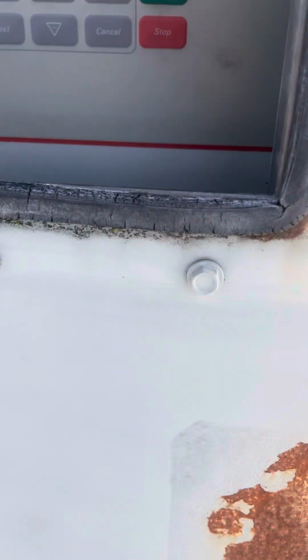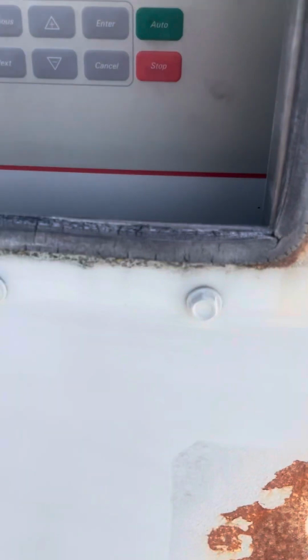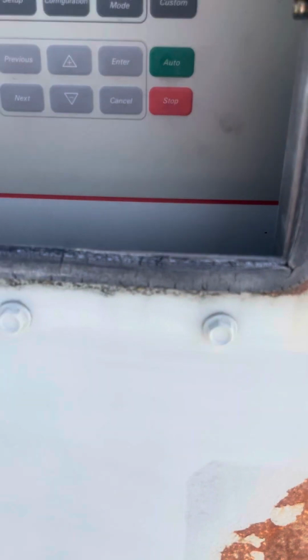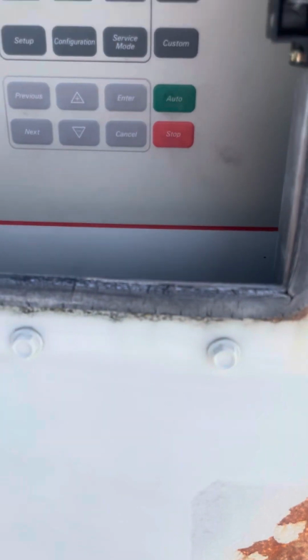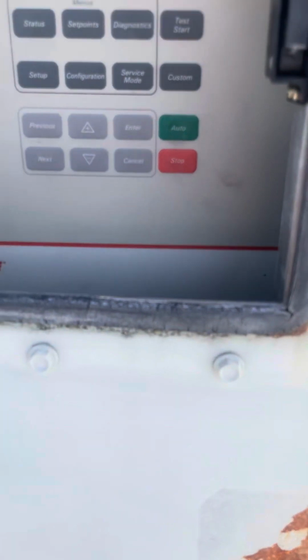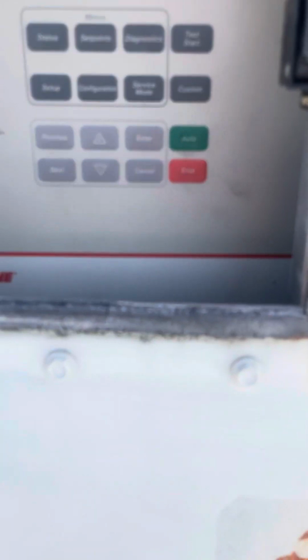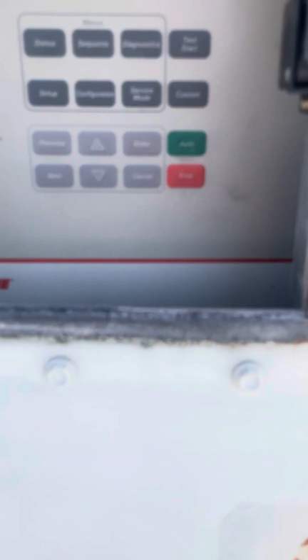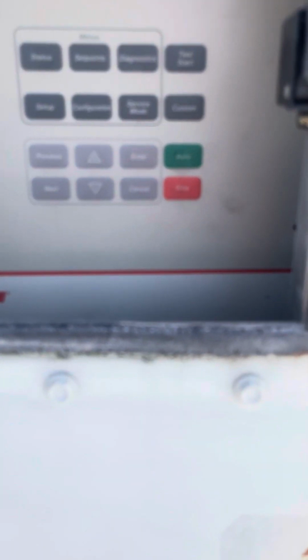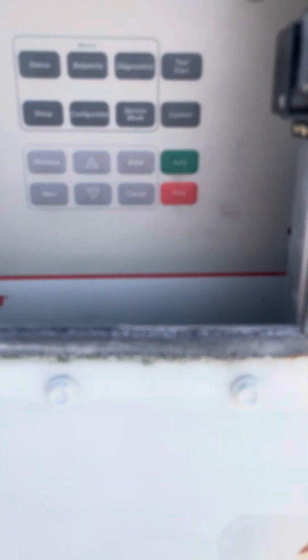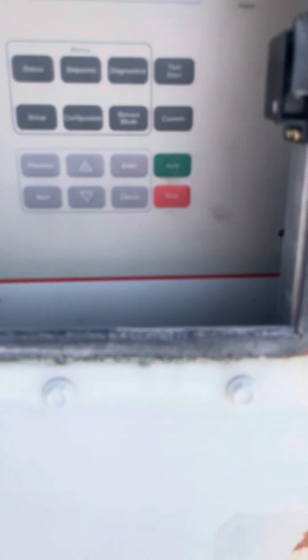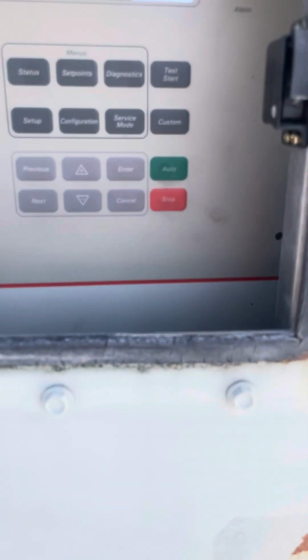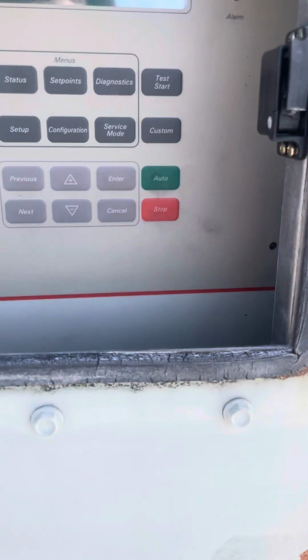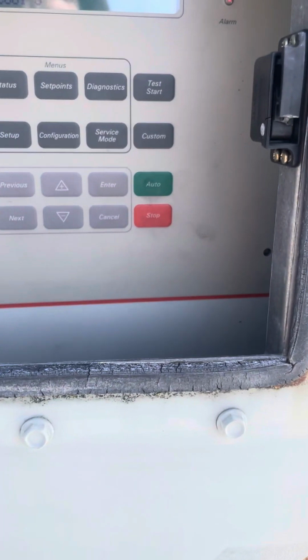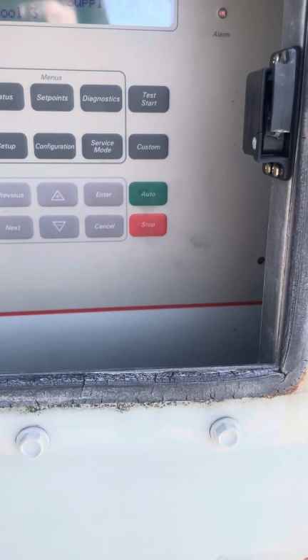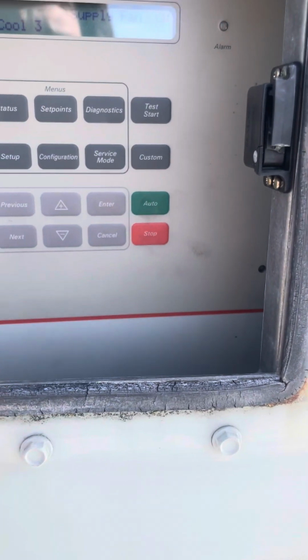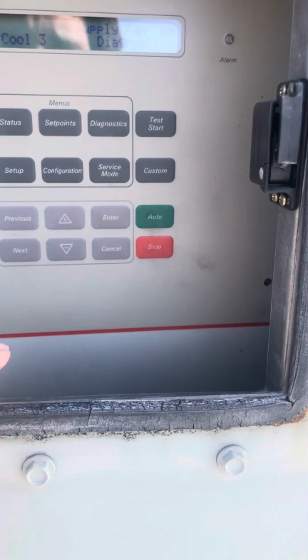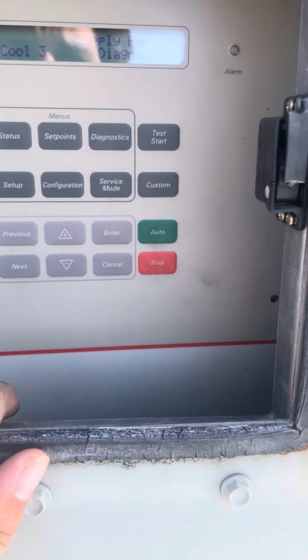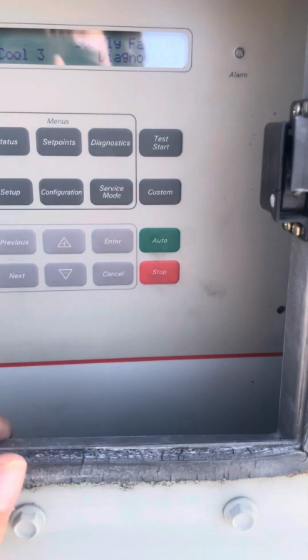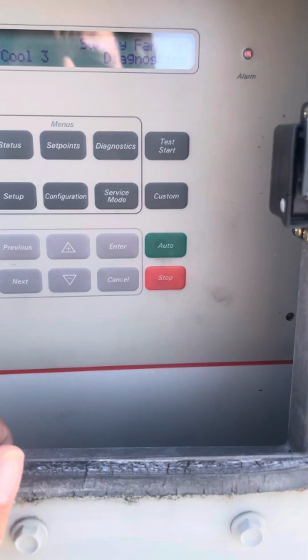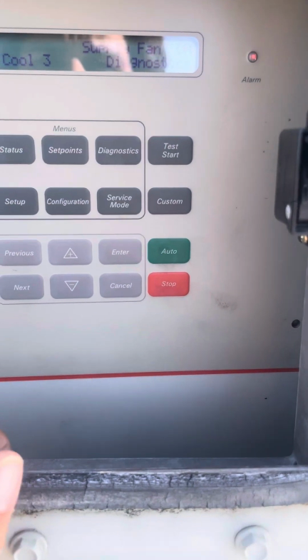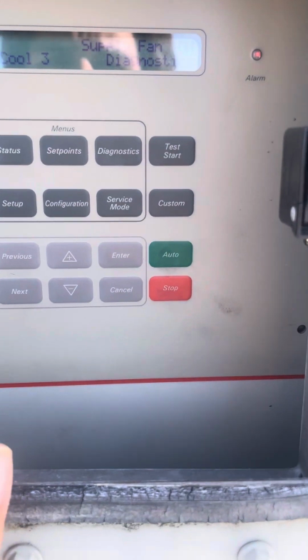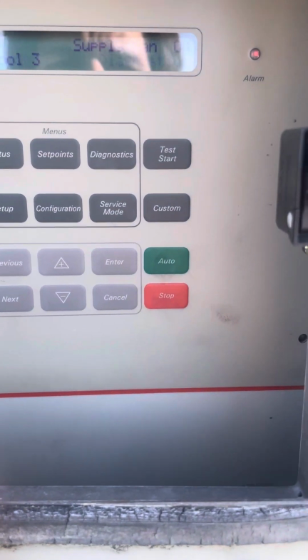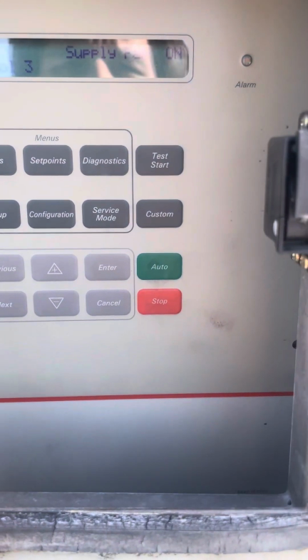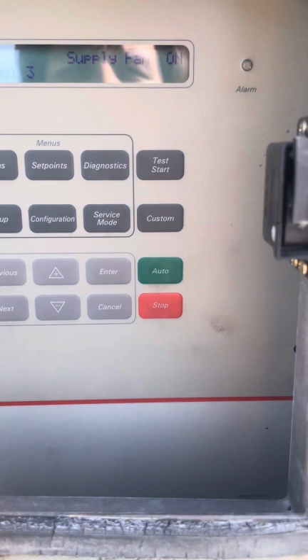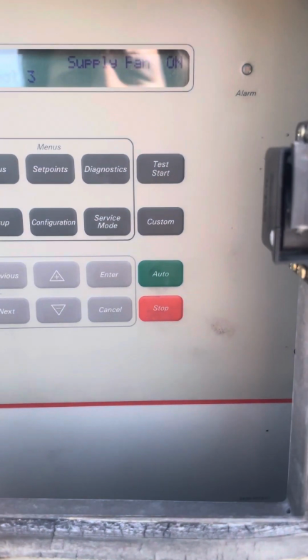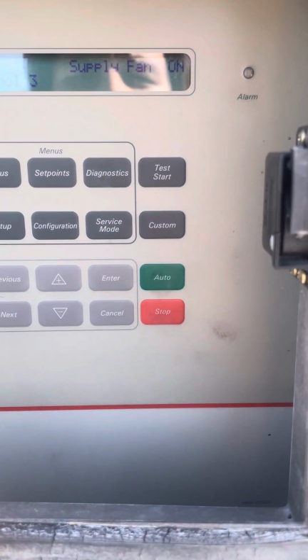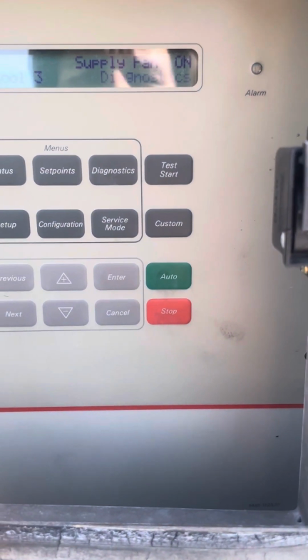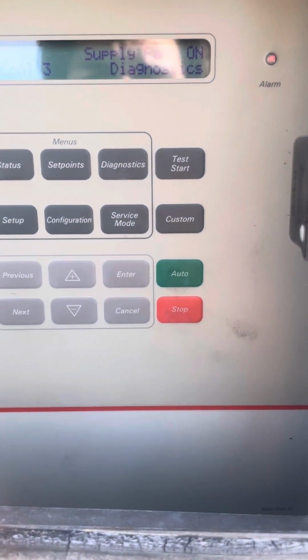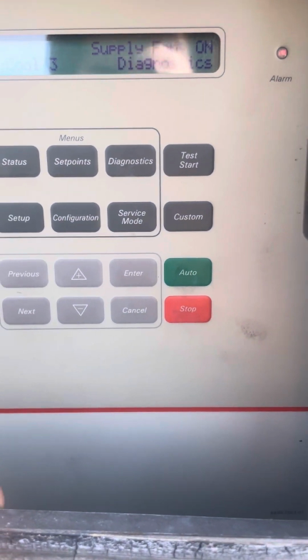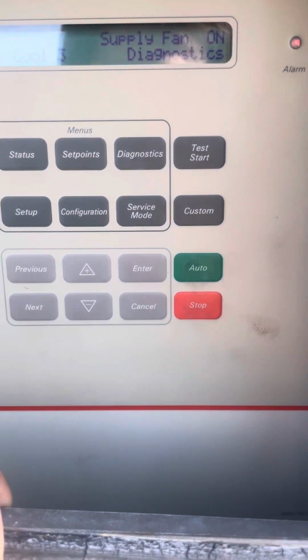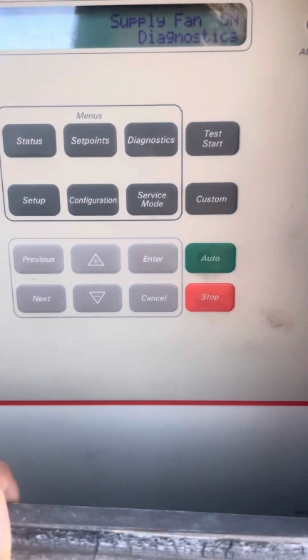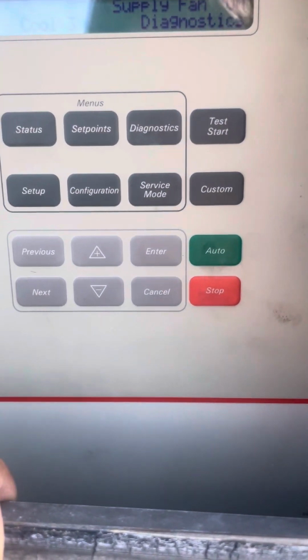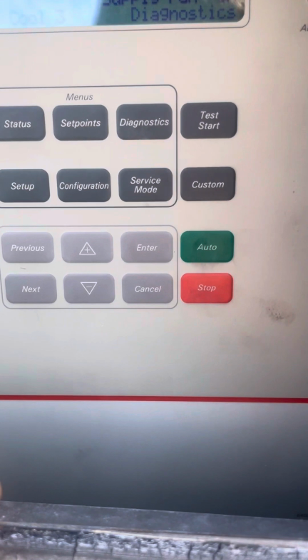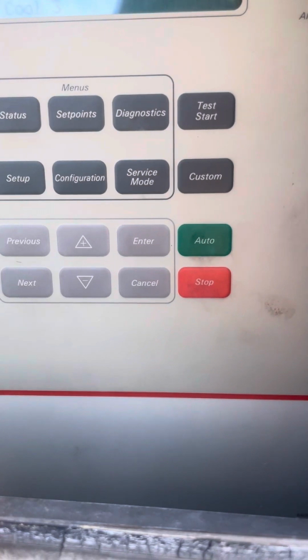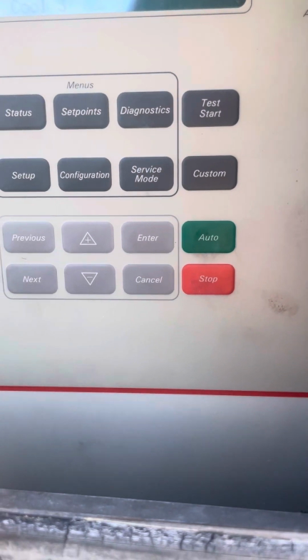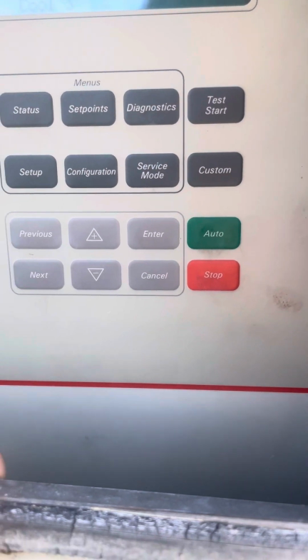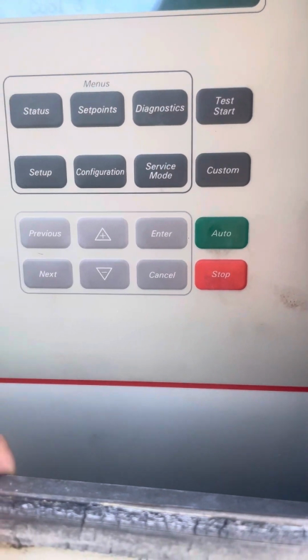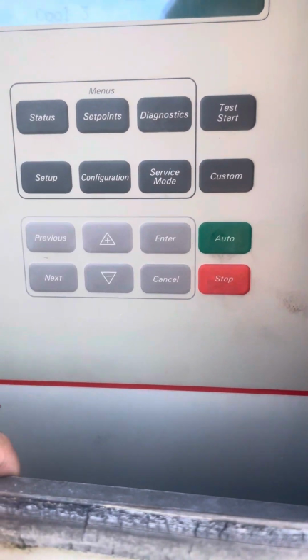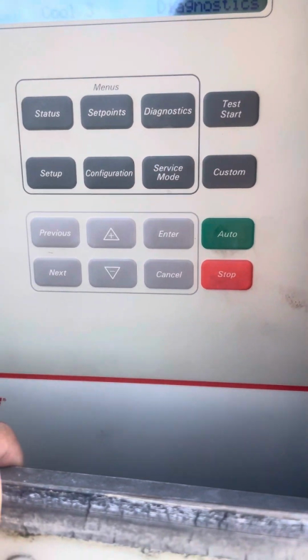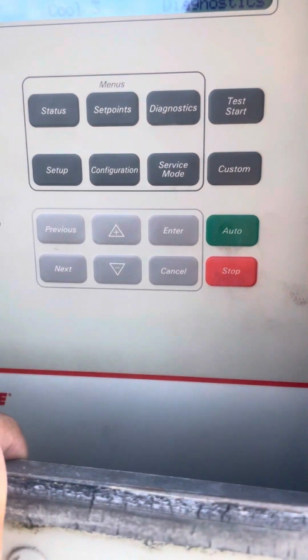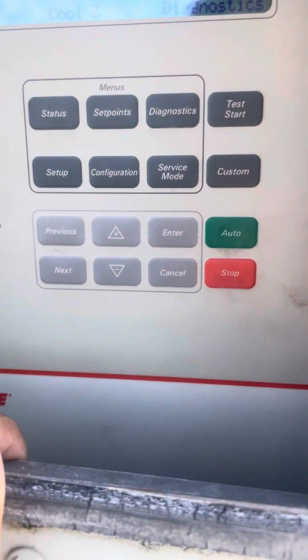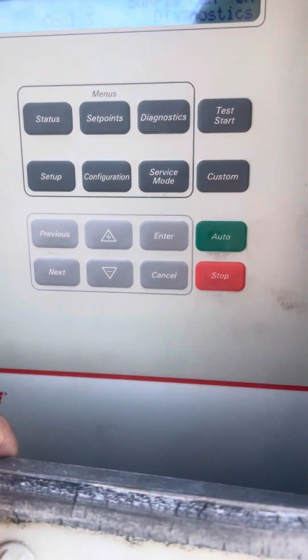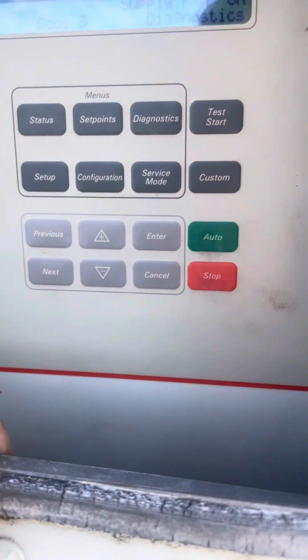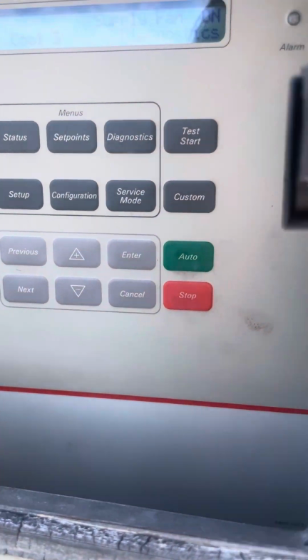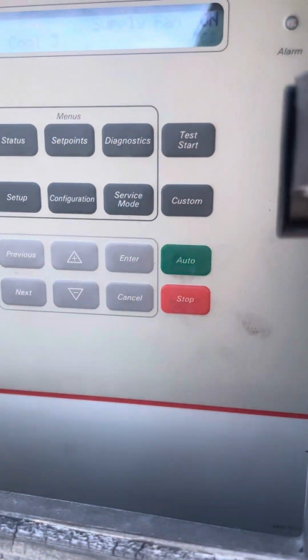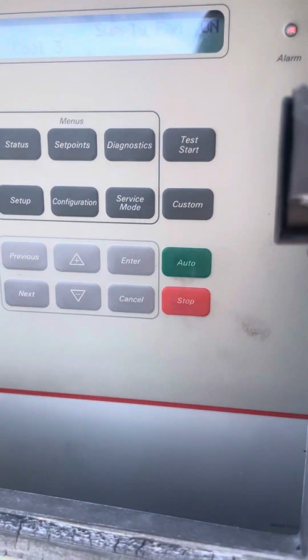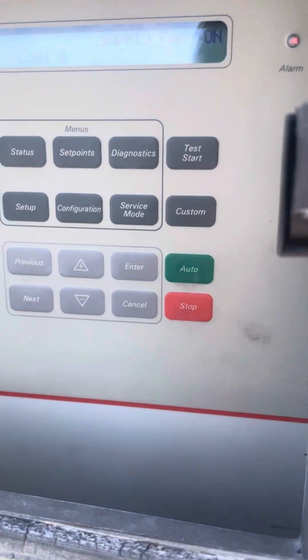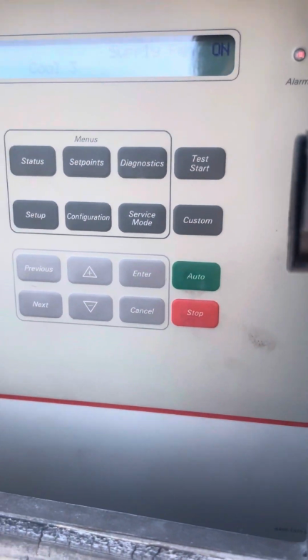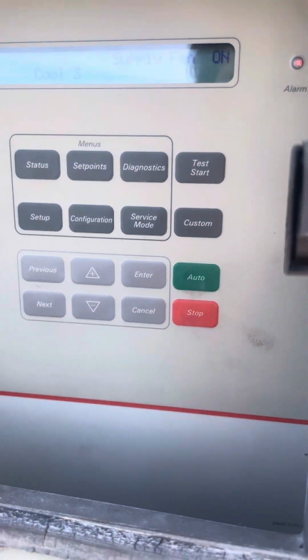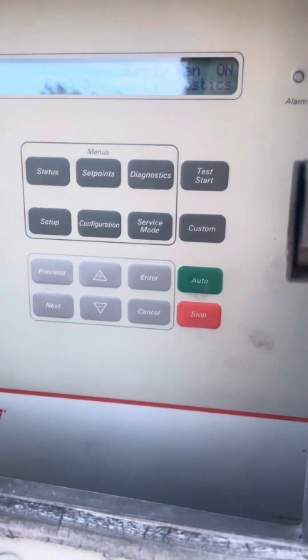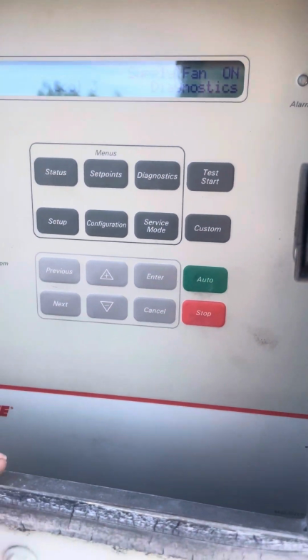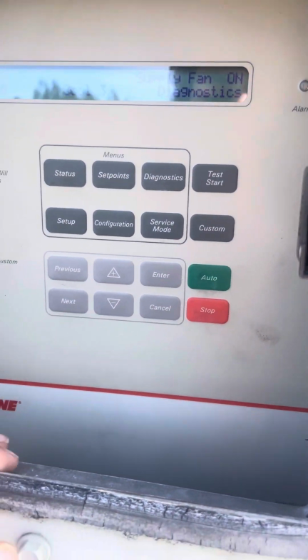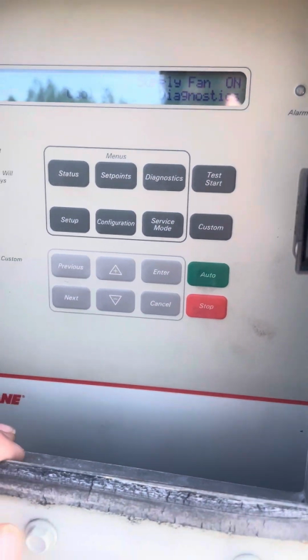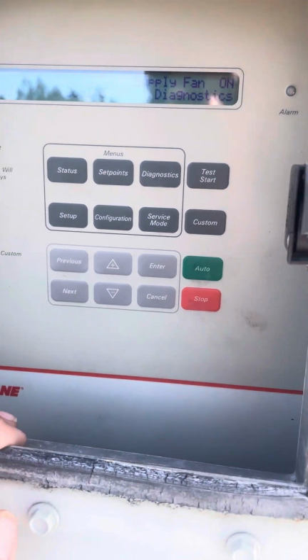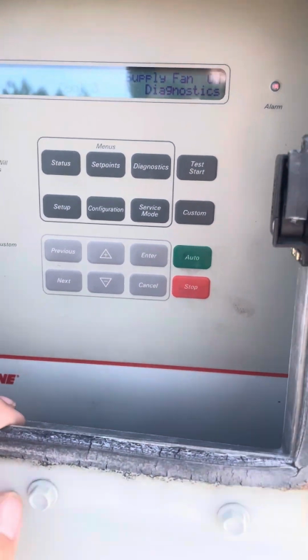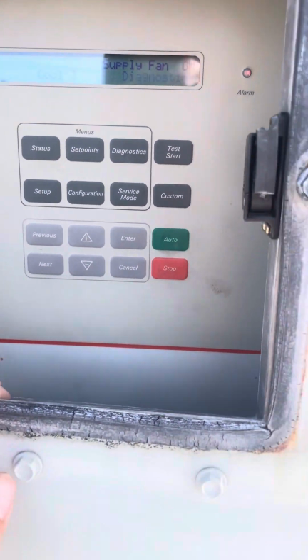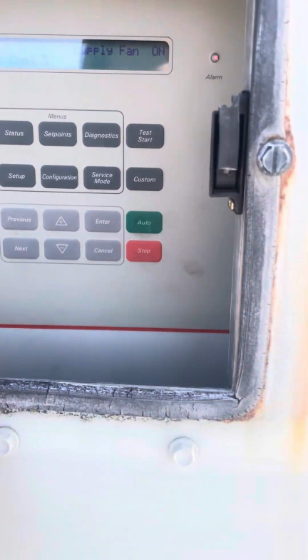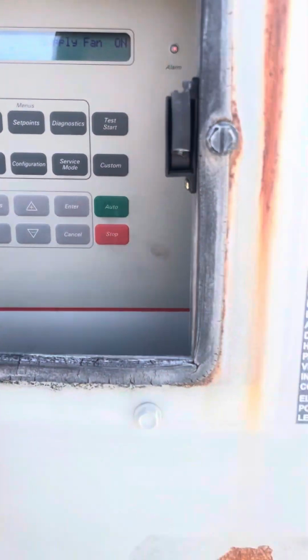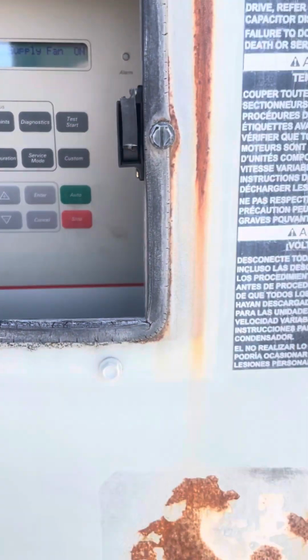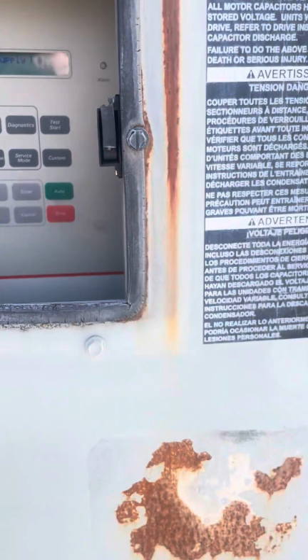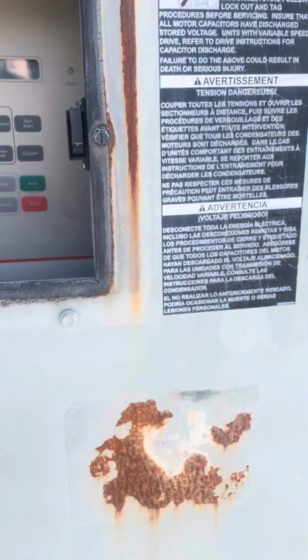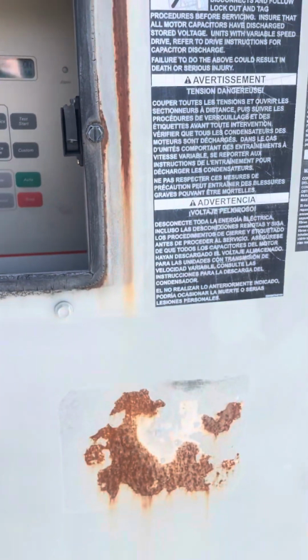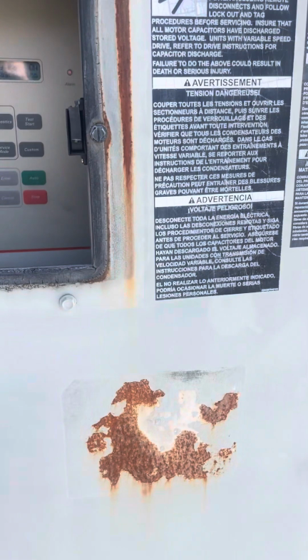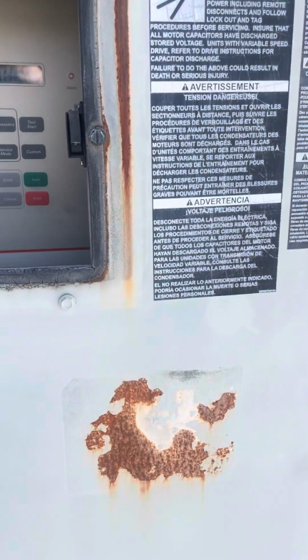This is how you reset diagnostics on a train and telepack 1995.